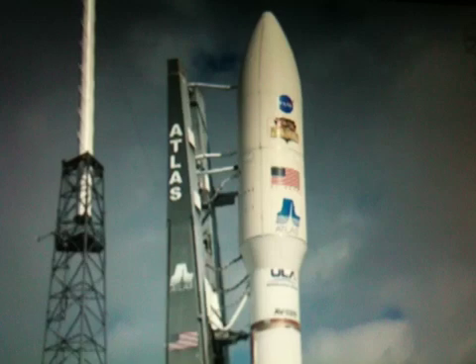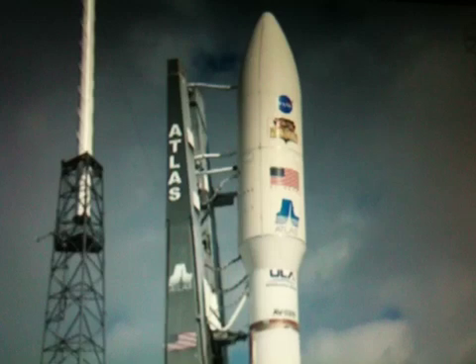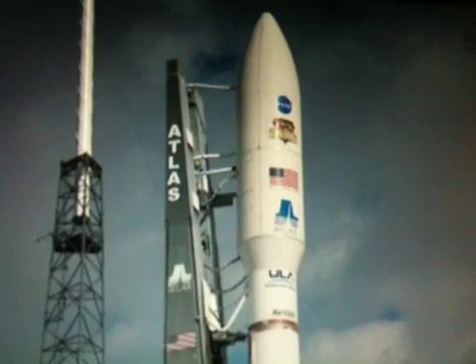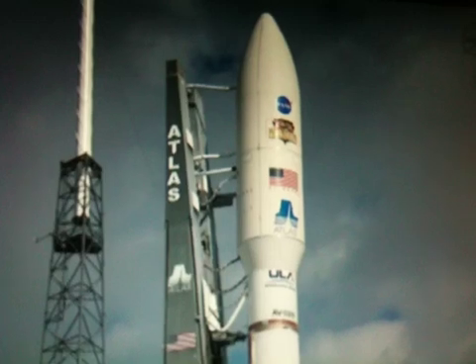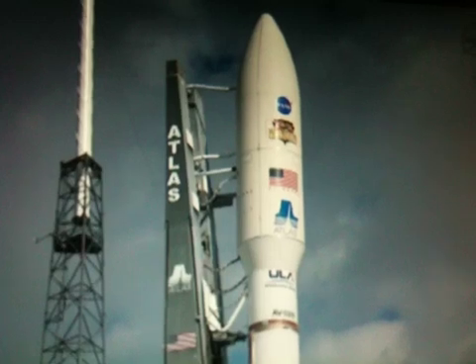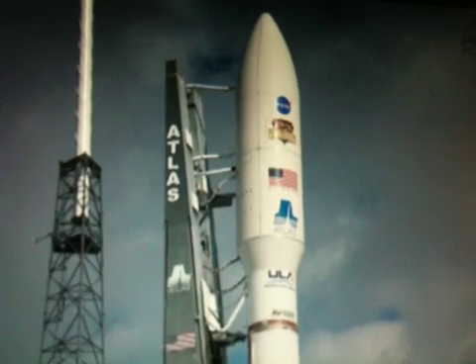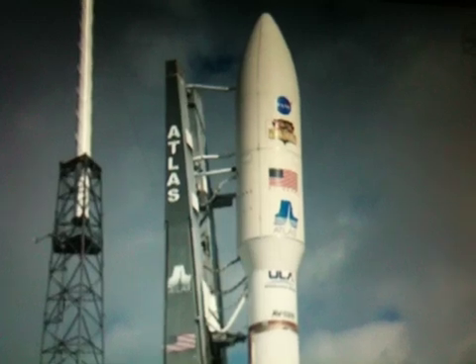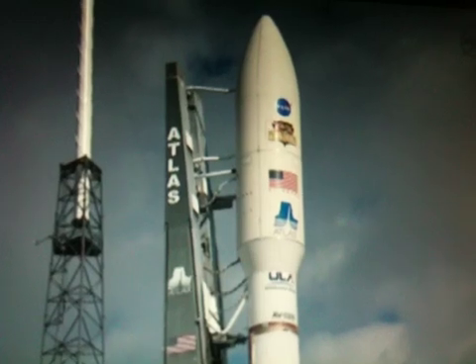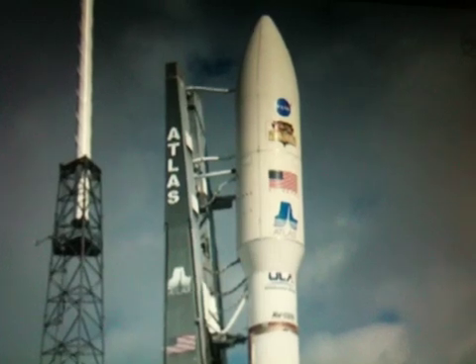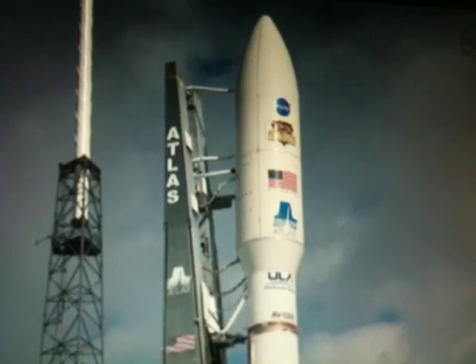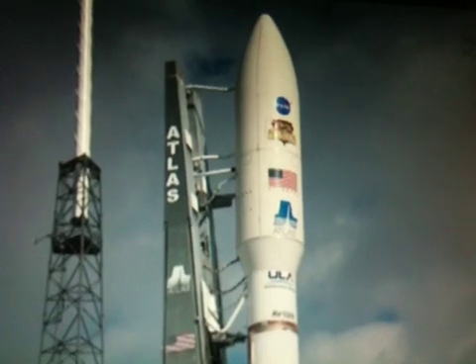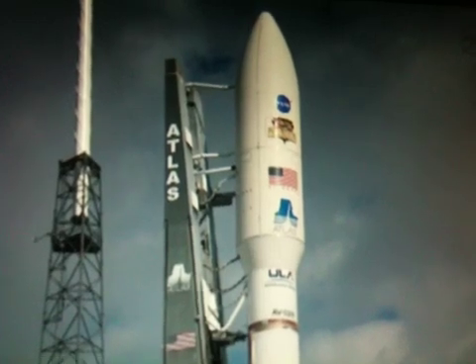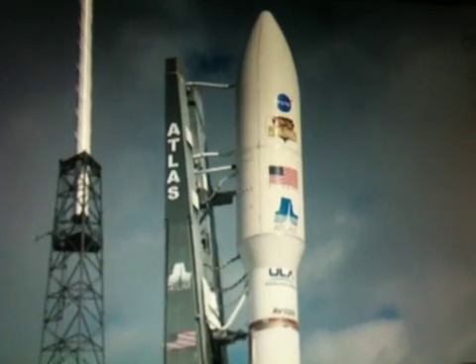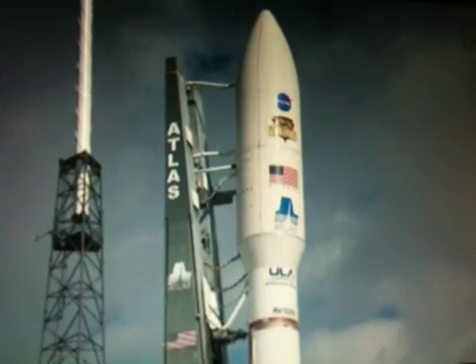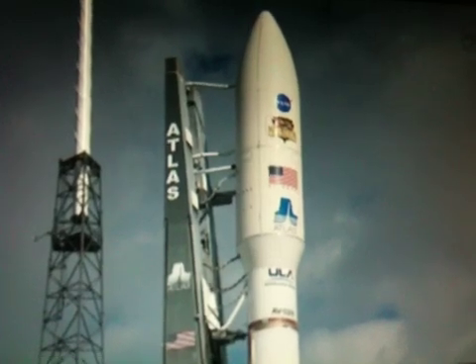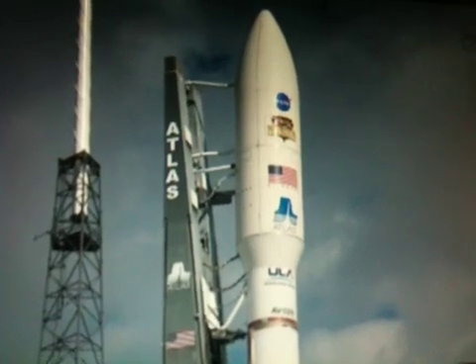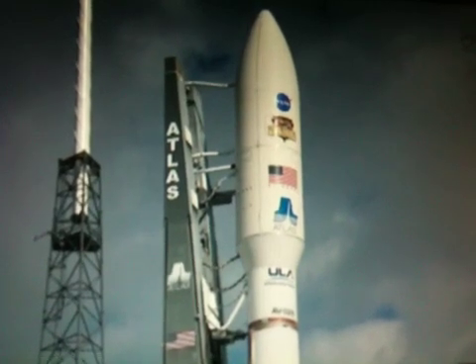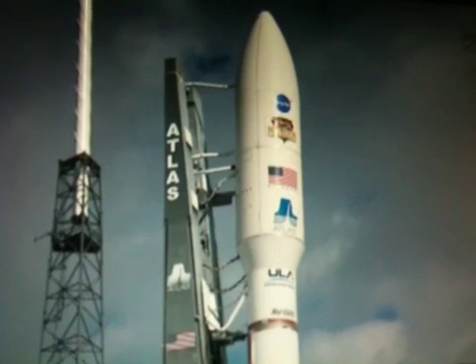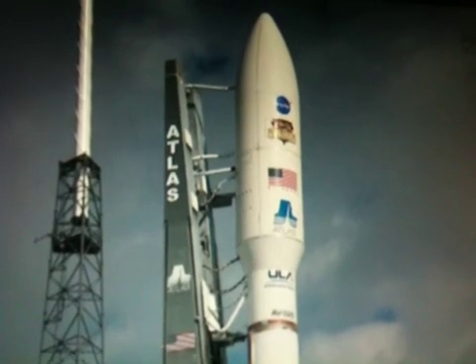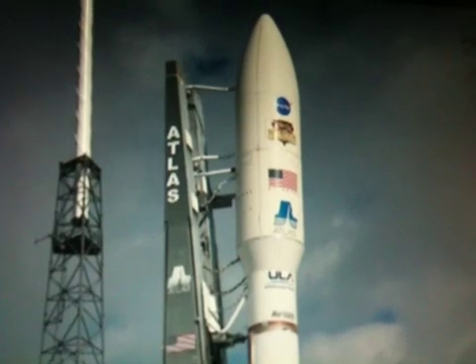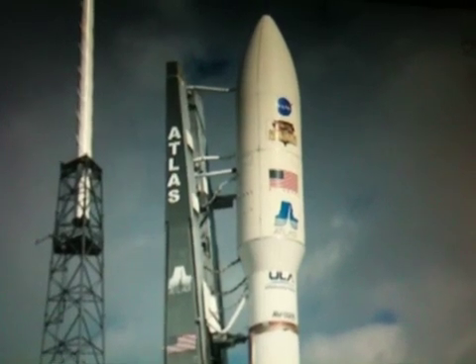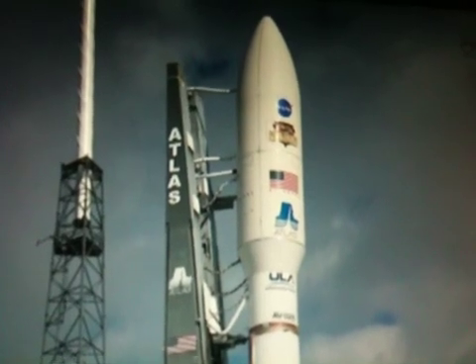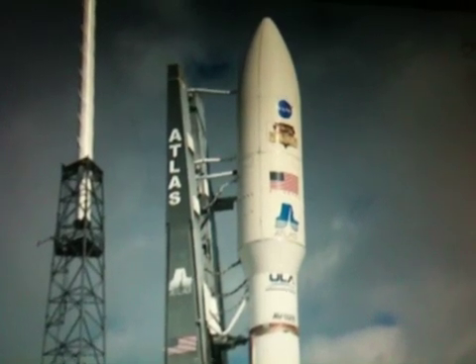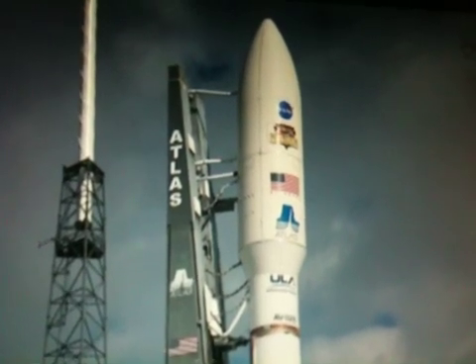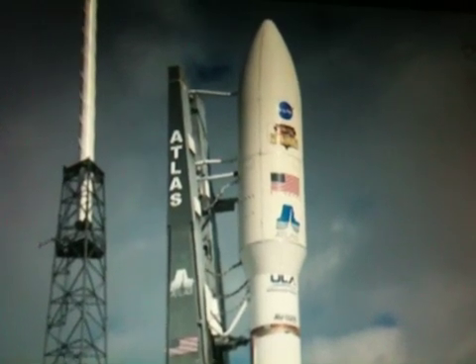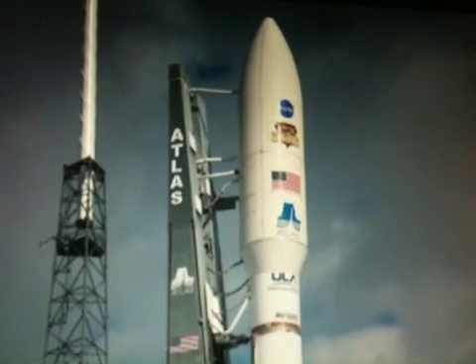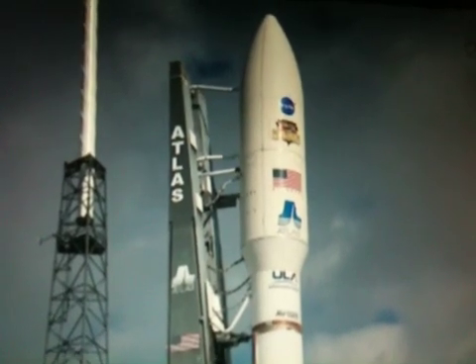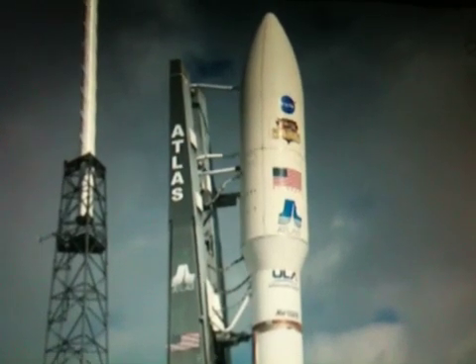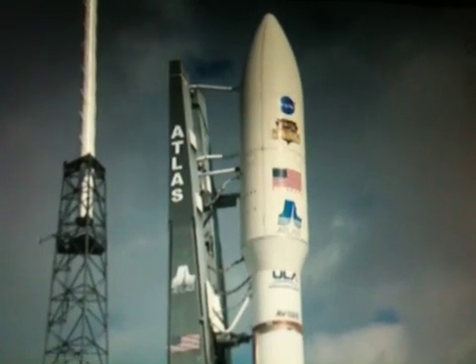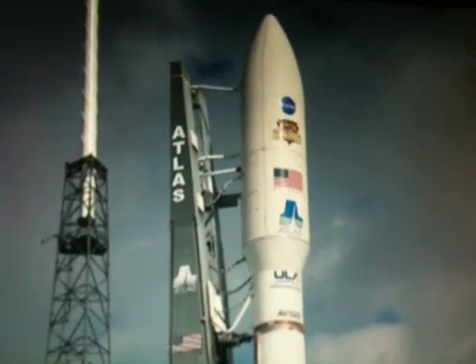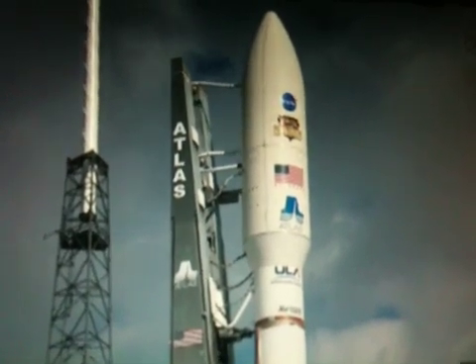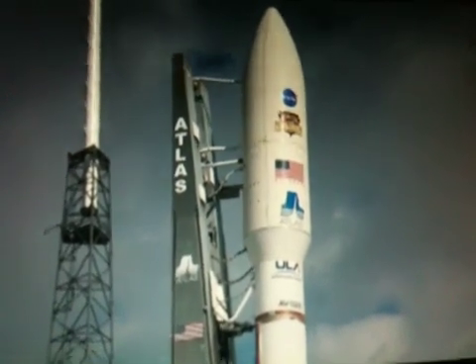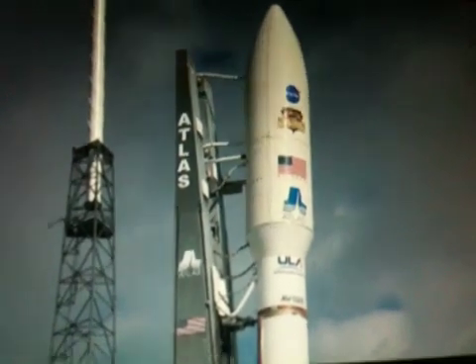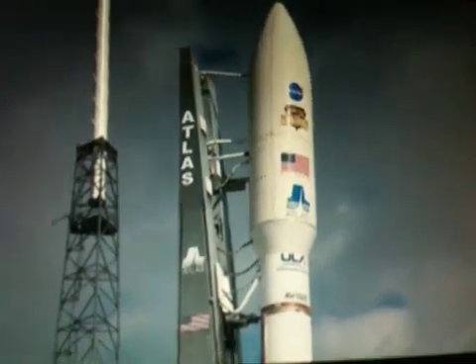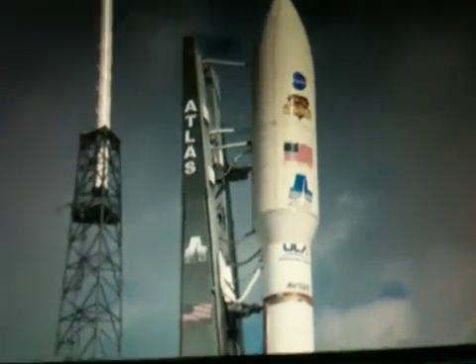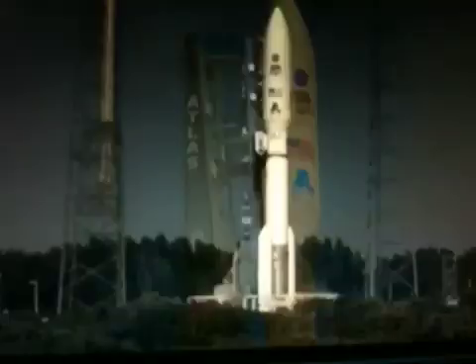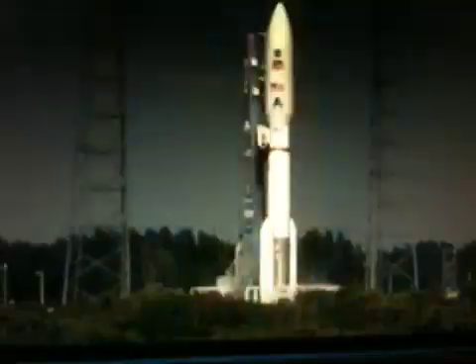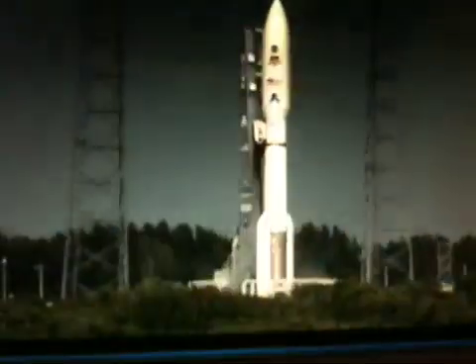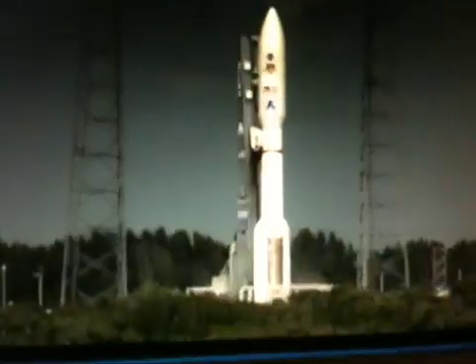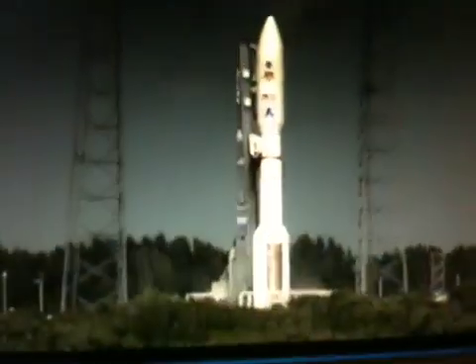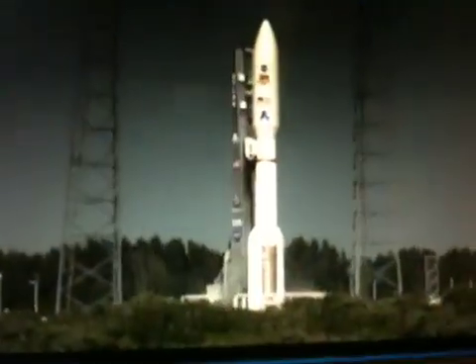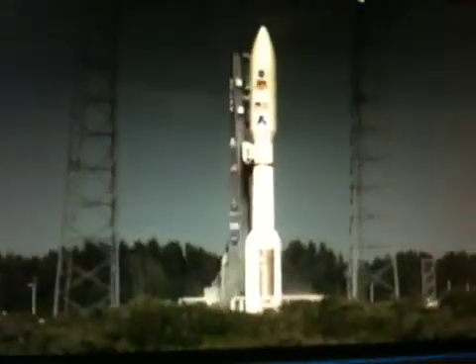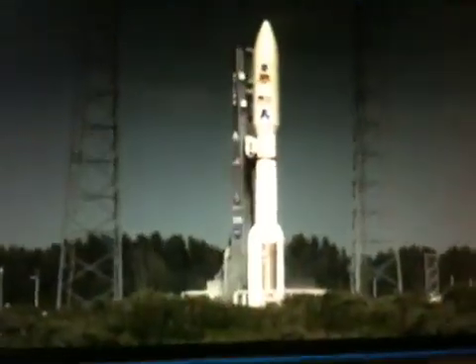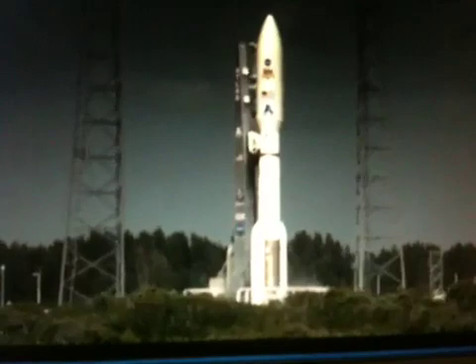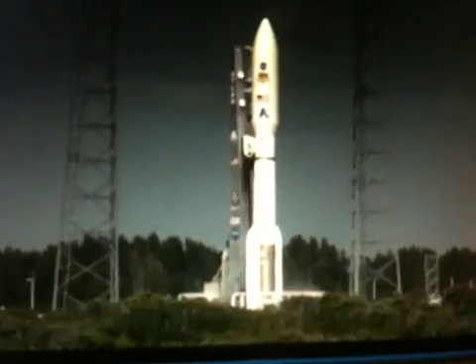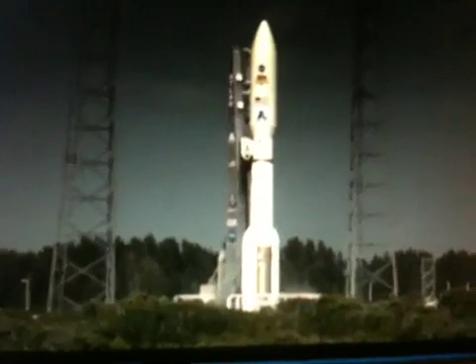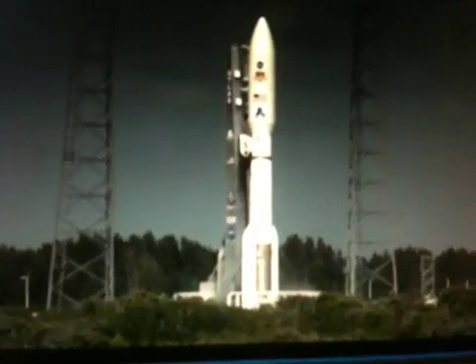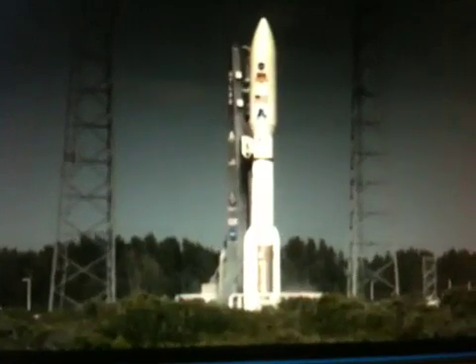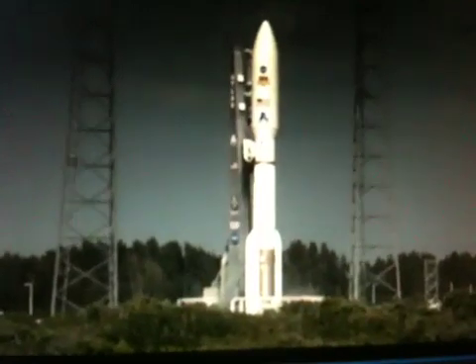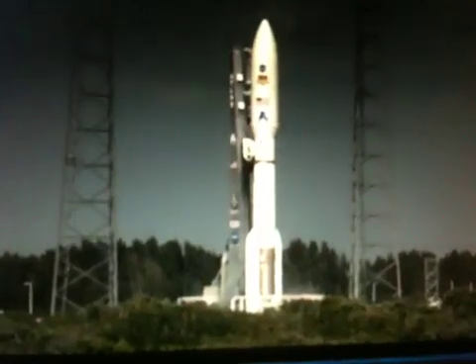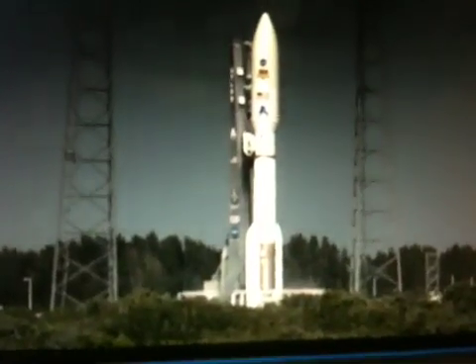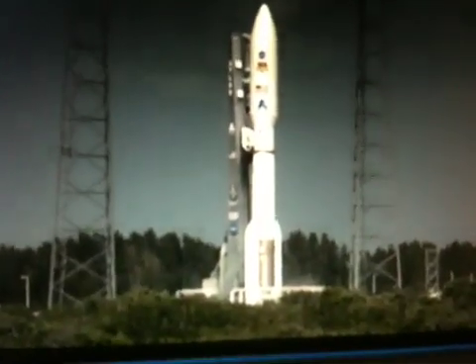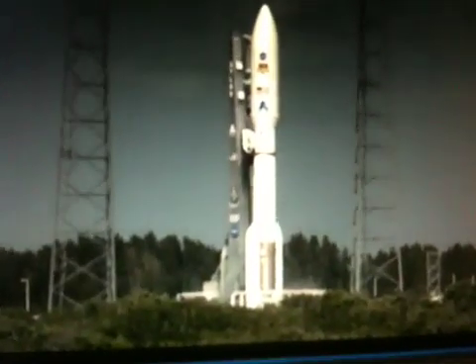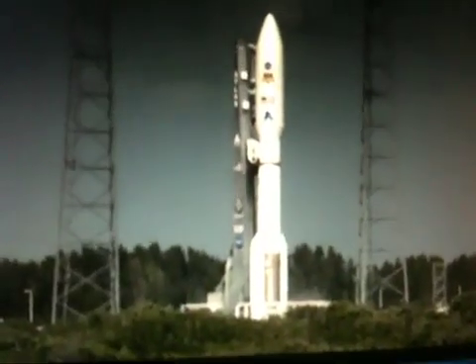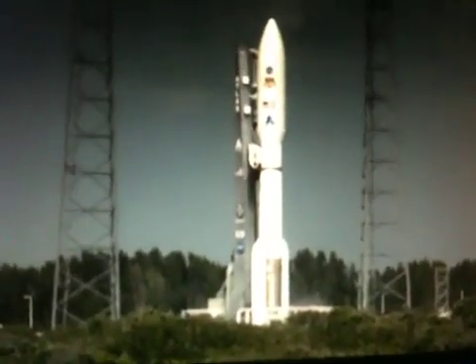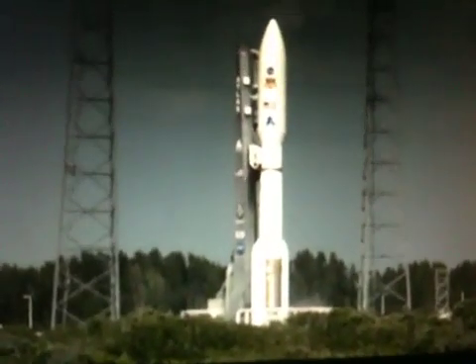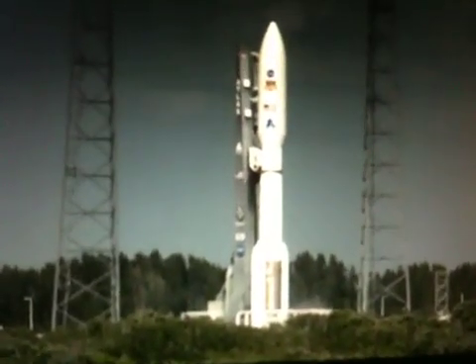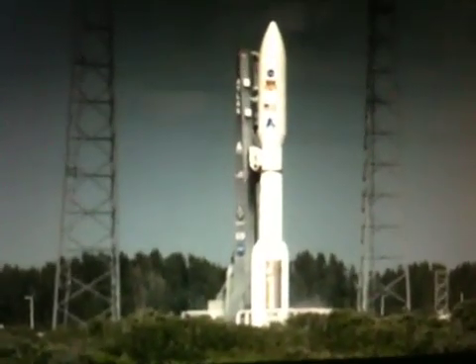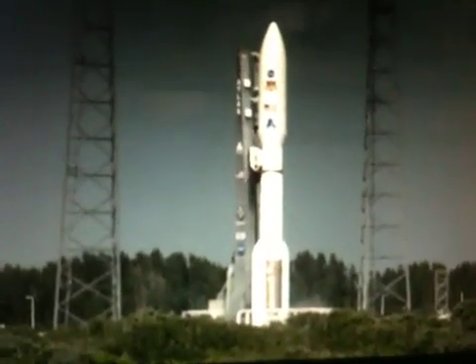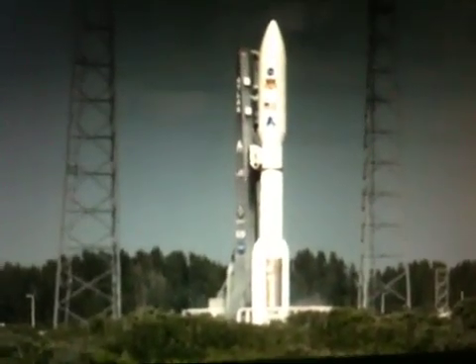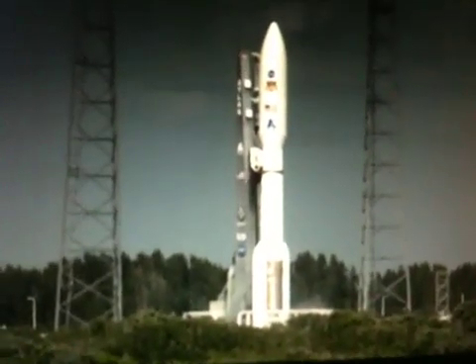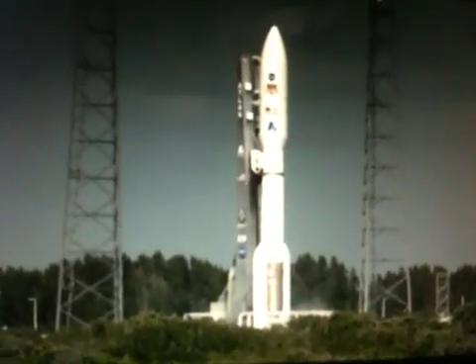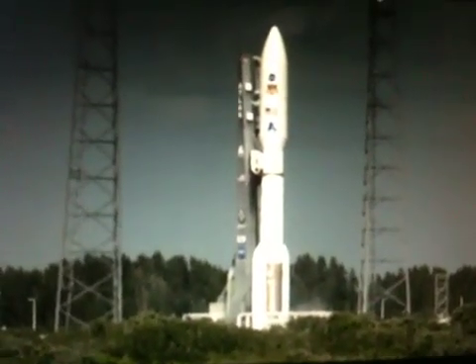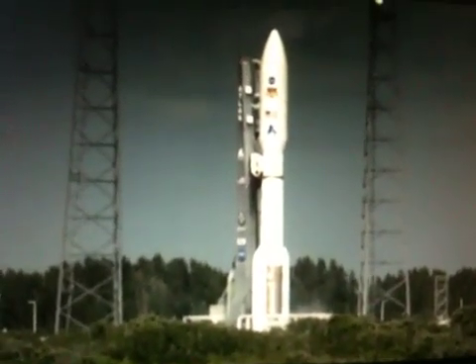Seconds and counting. 28. ACS are due for launch. Roger. Status check. Go Atlas. Go Centaur.